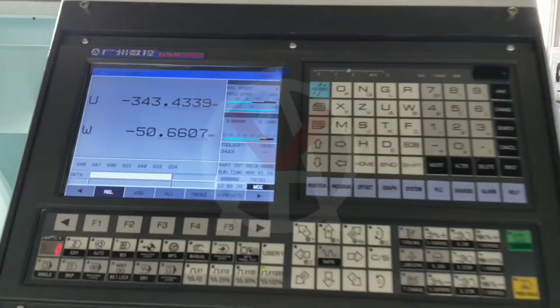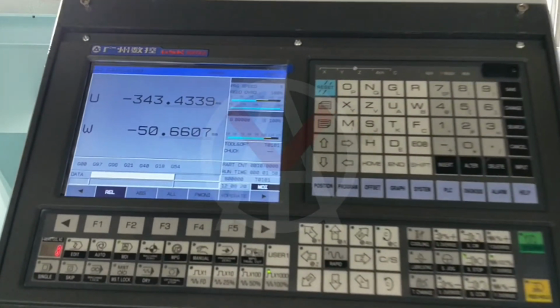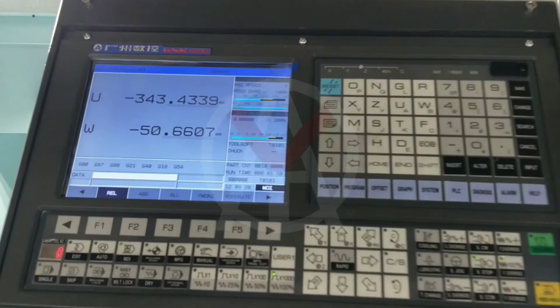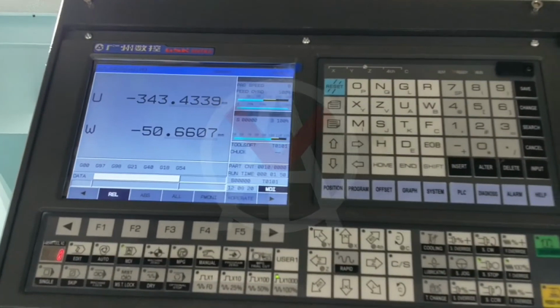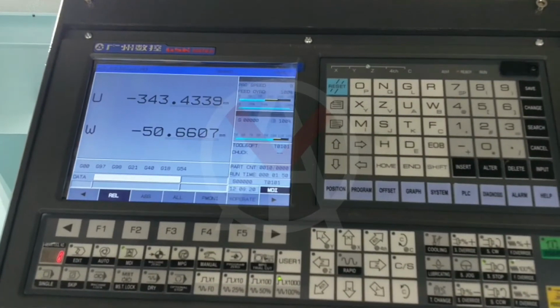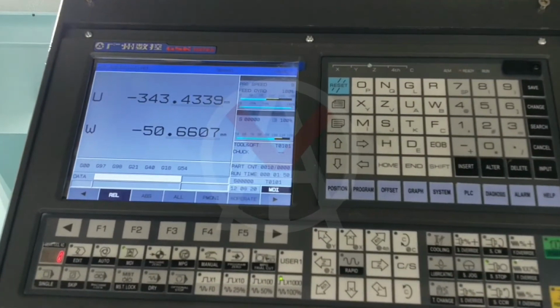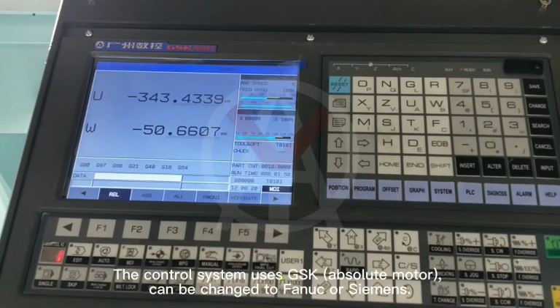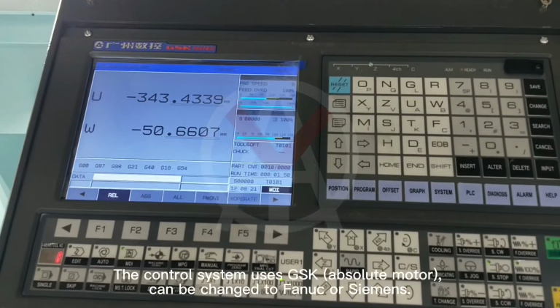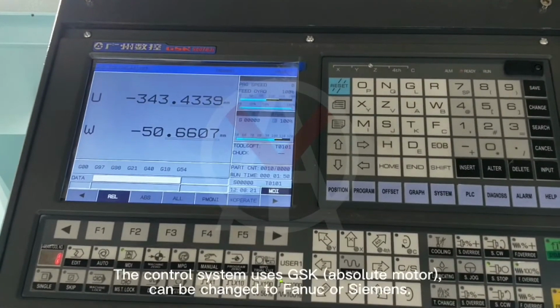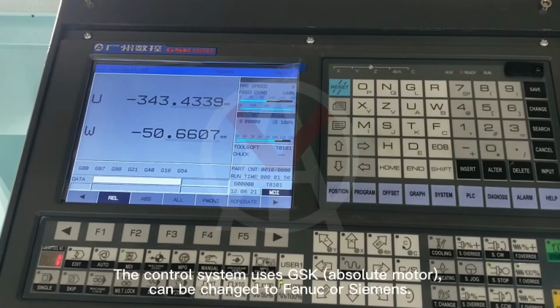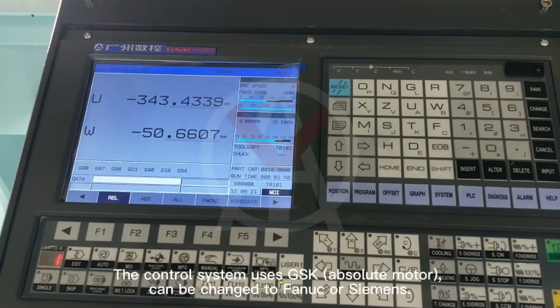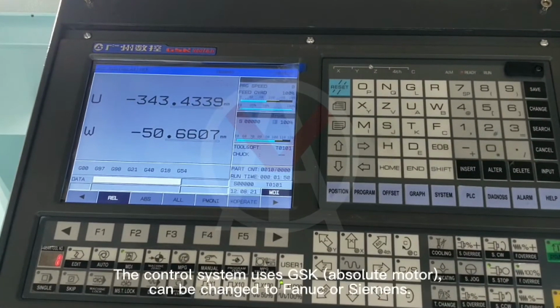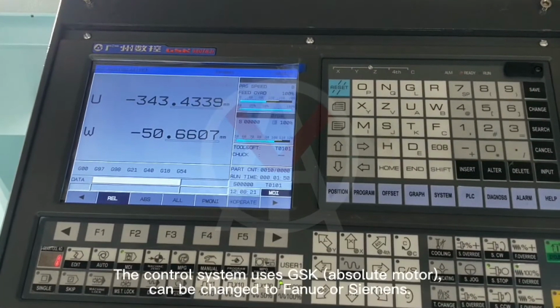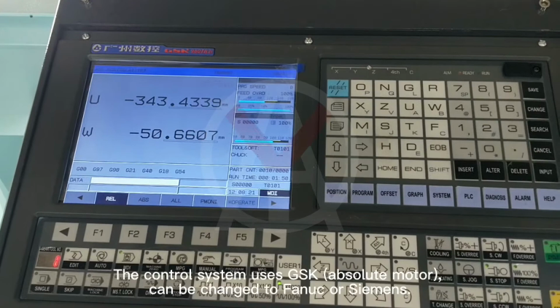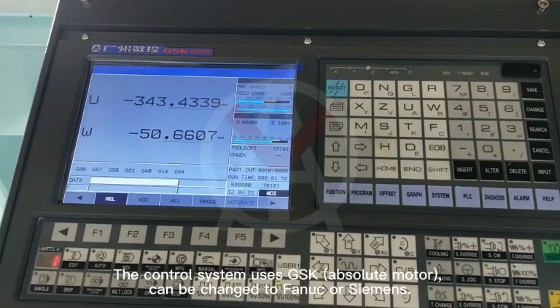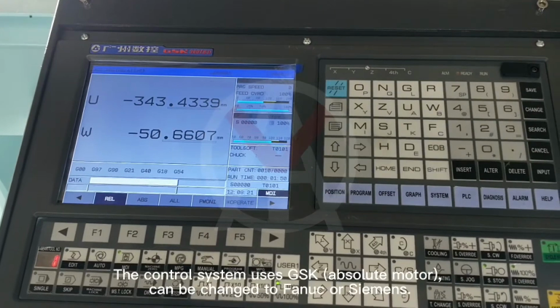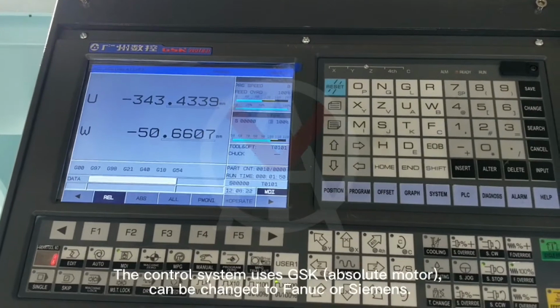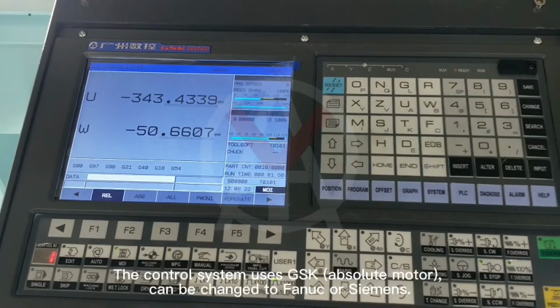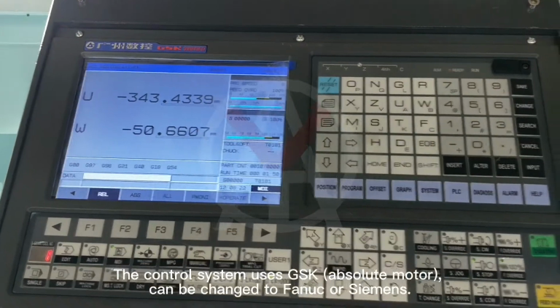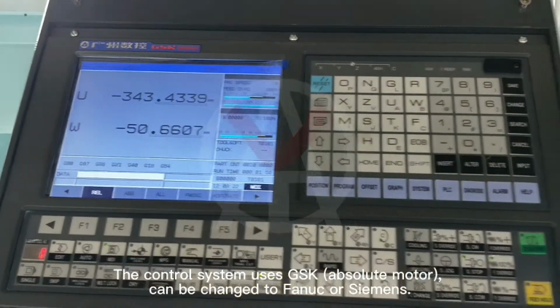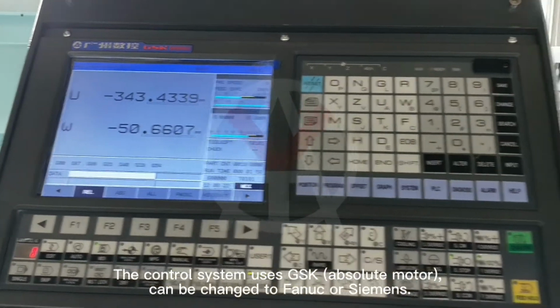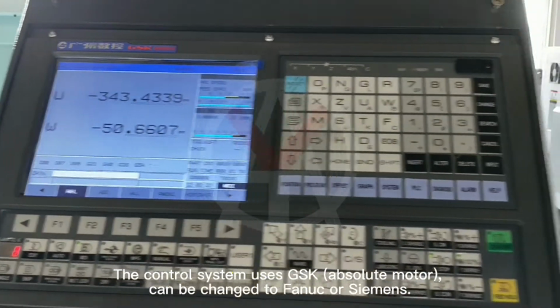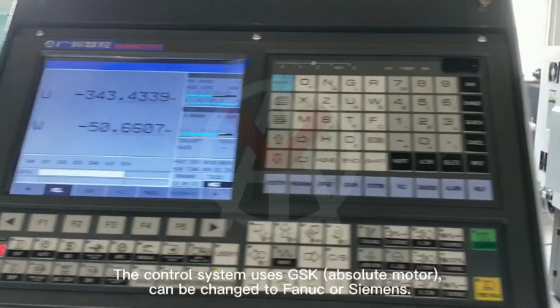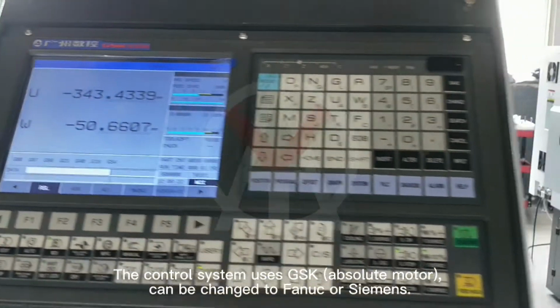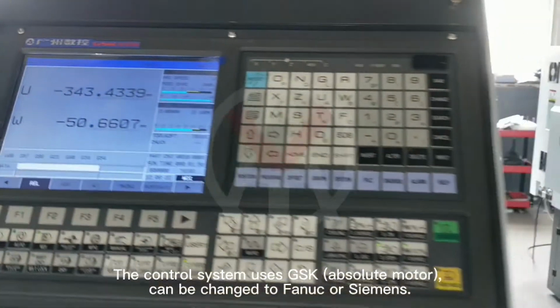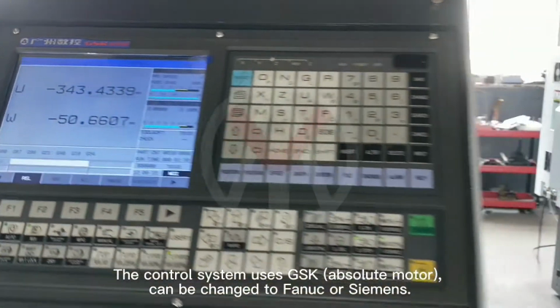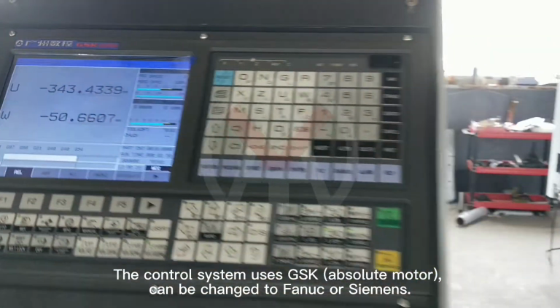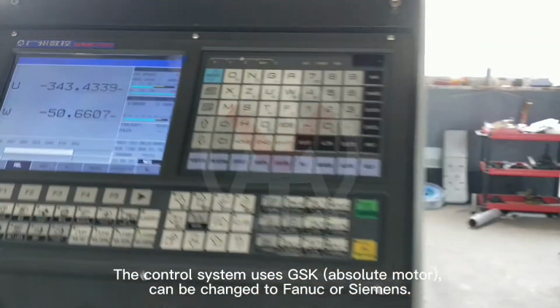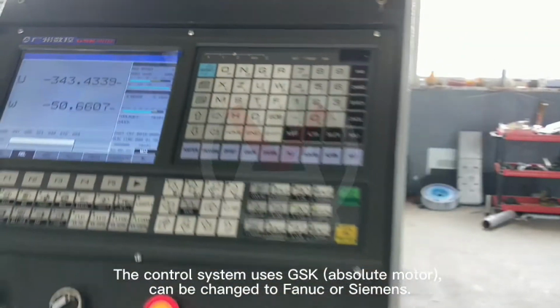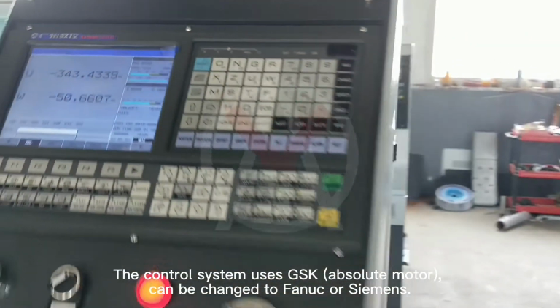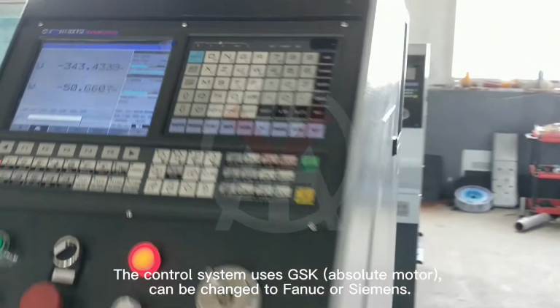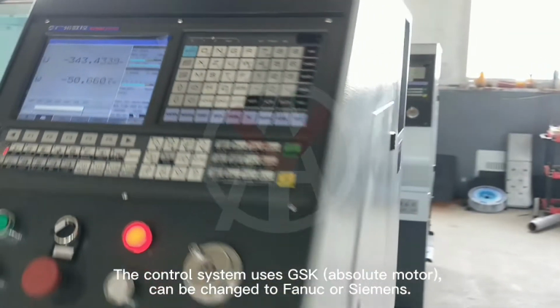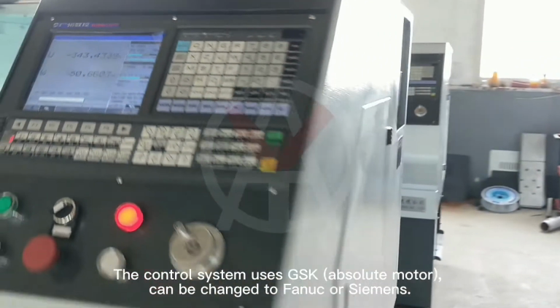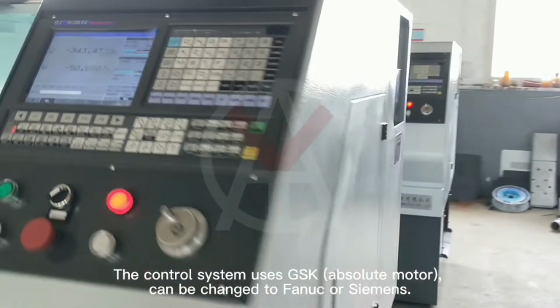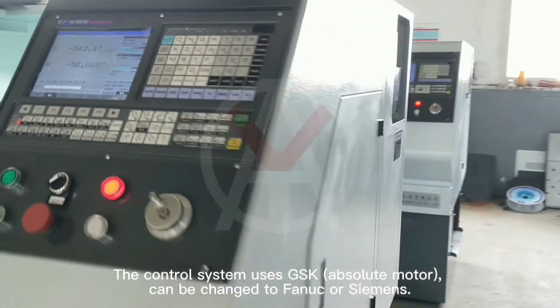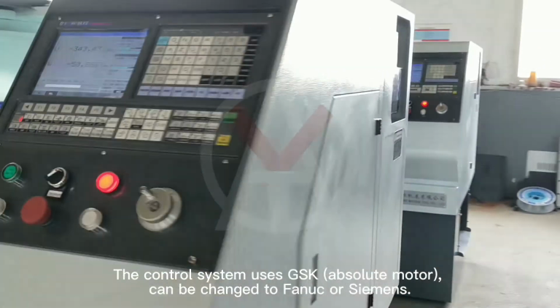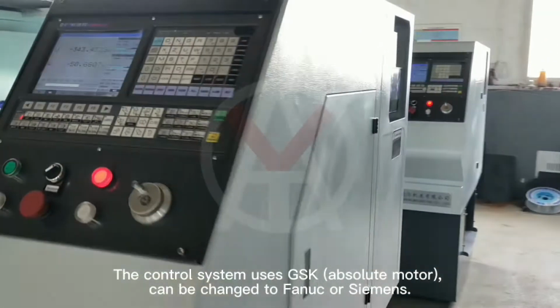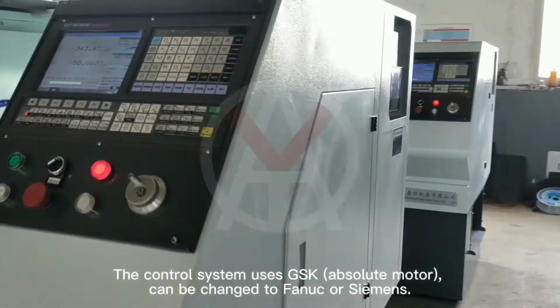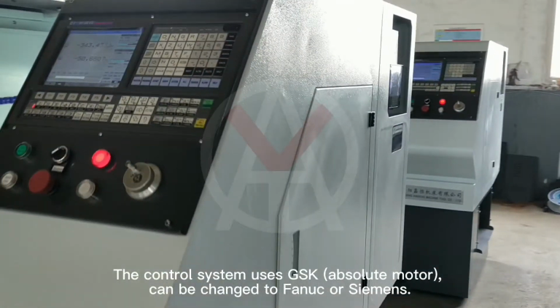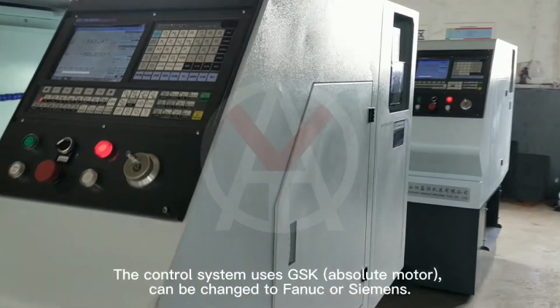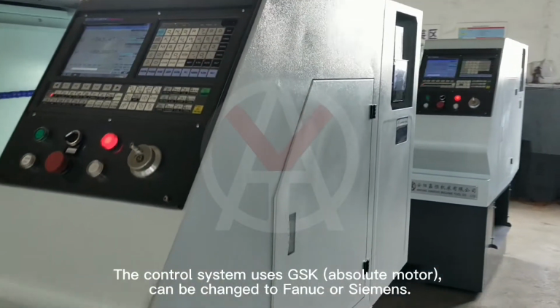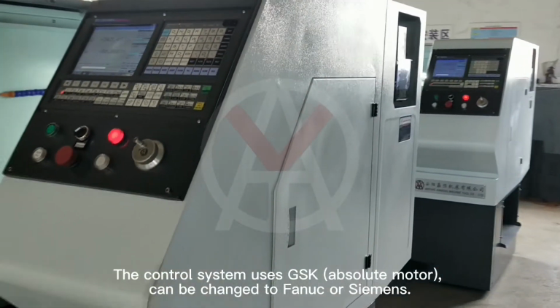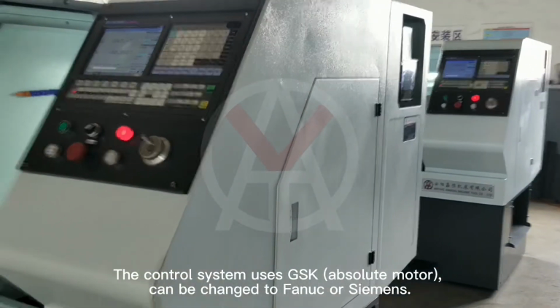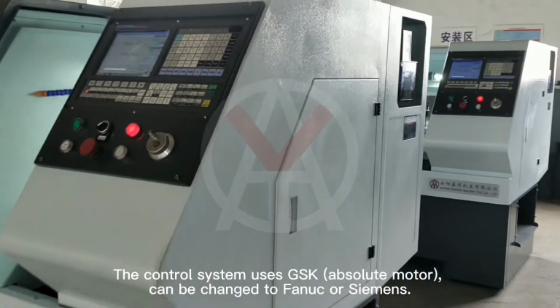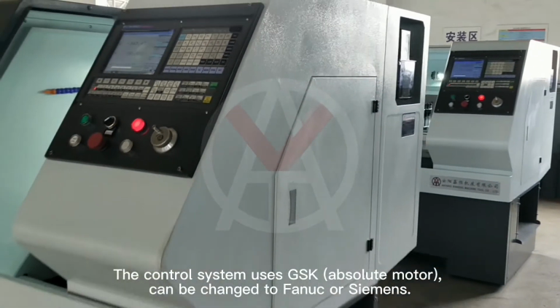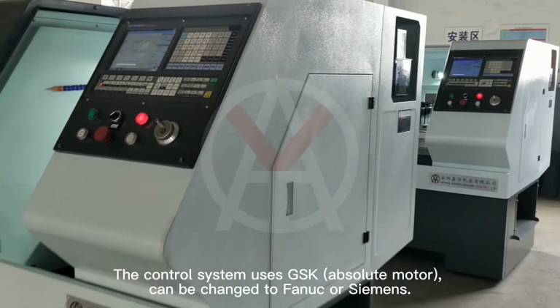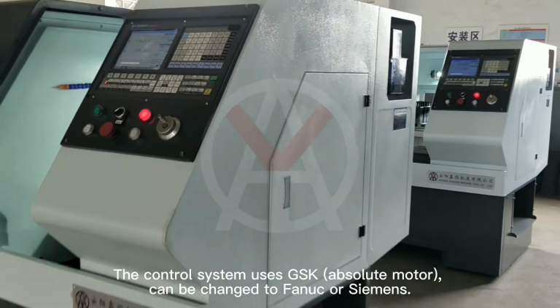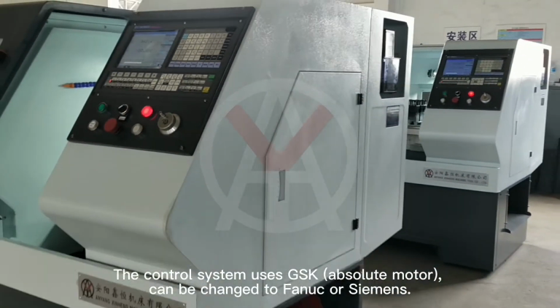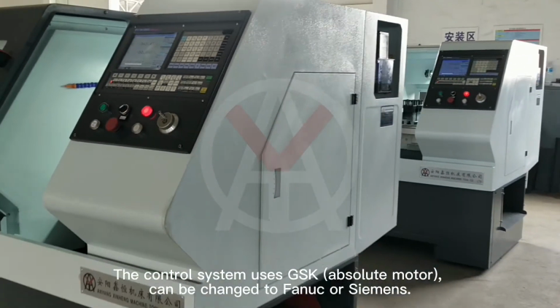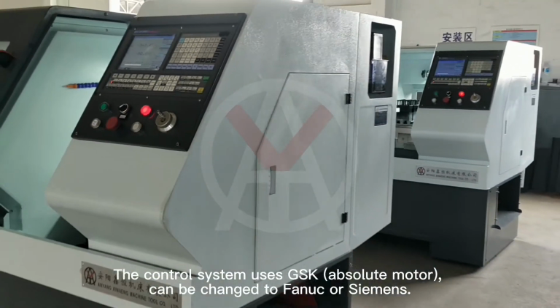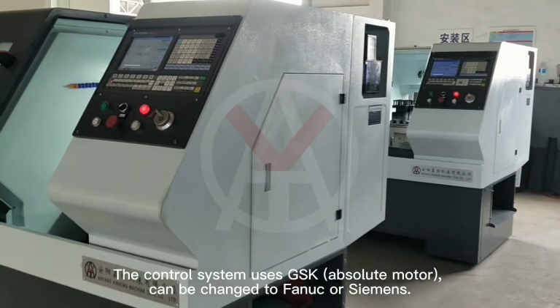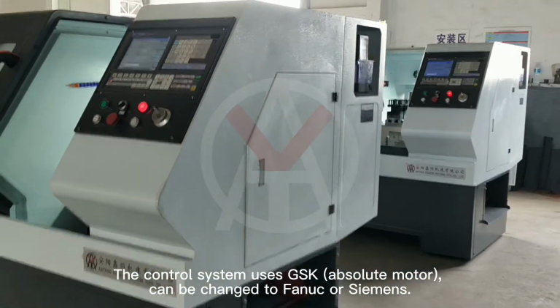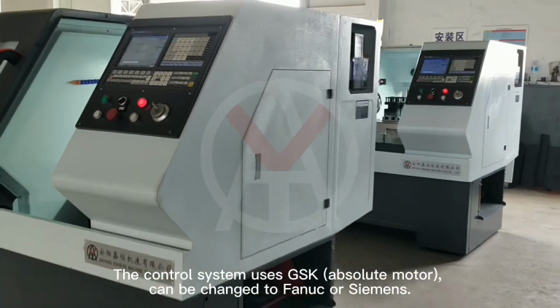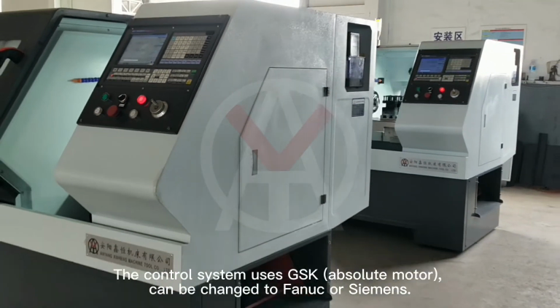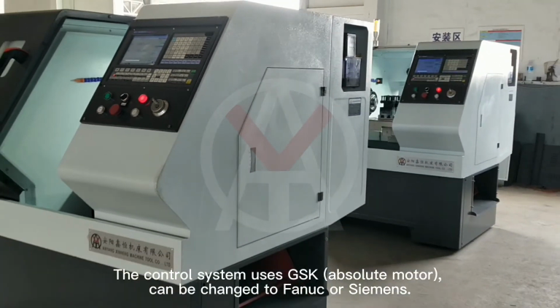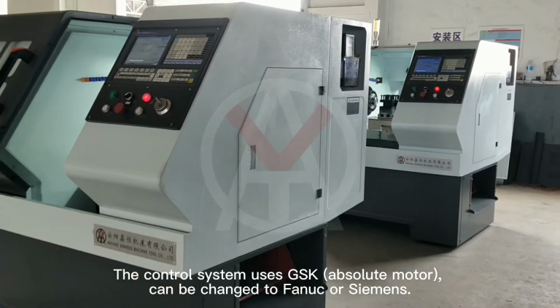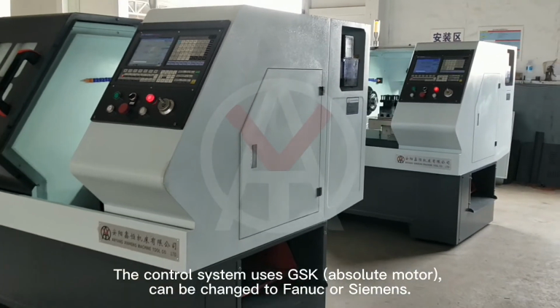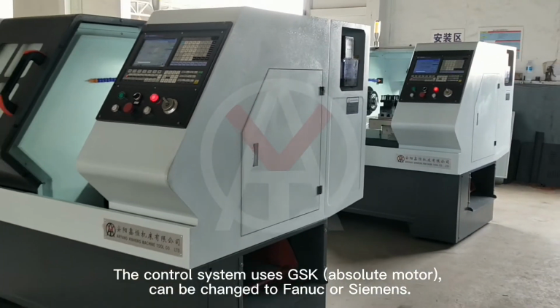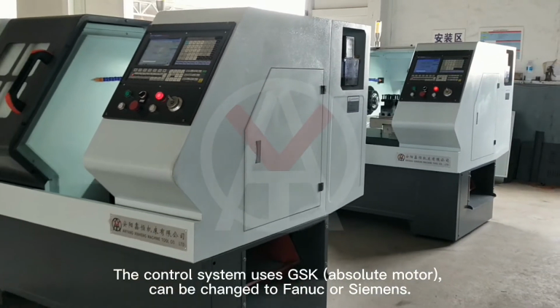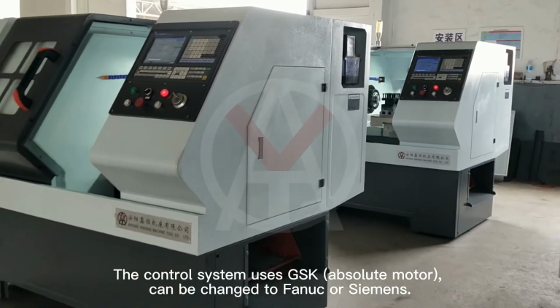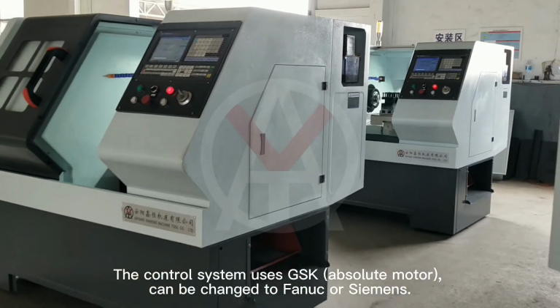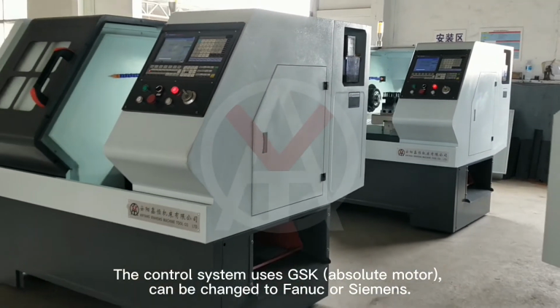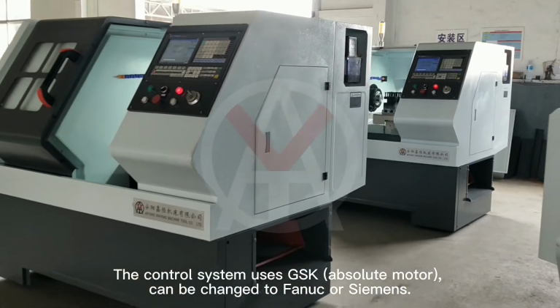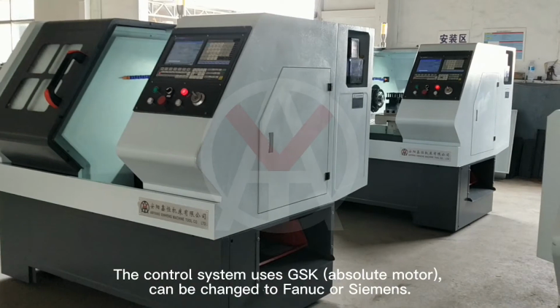The control system uses GSK absolute motor, and can be changed to FANUC or Siemens.